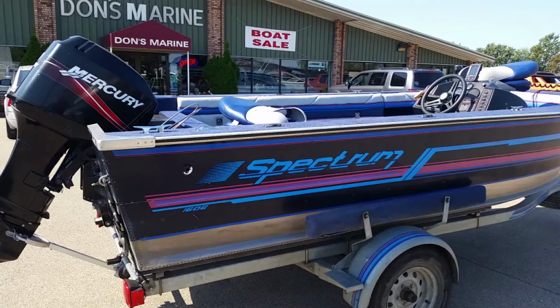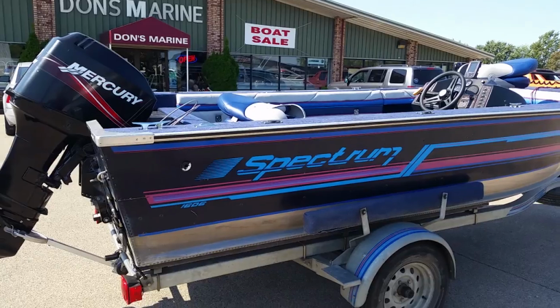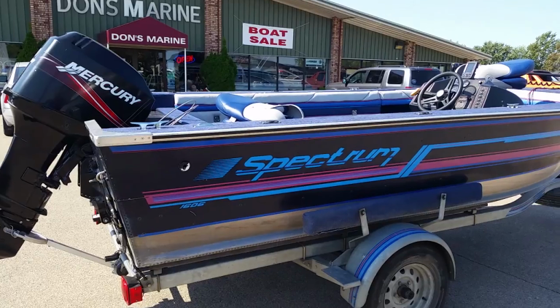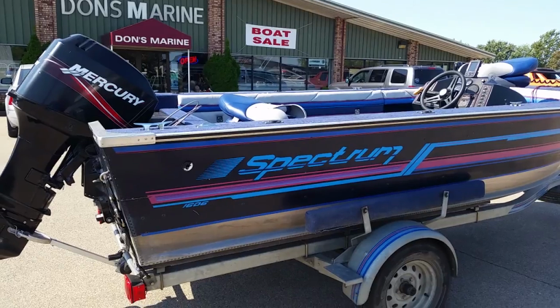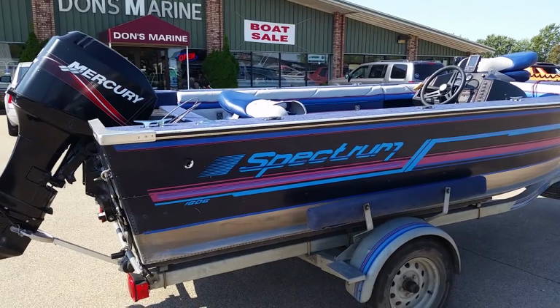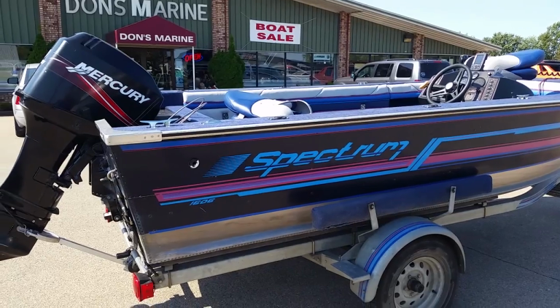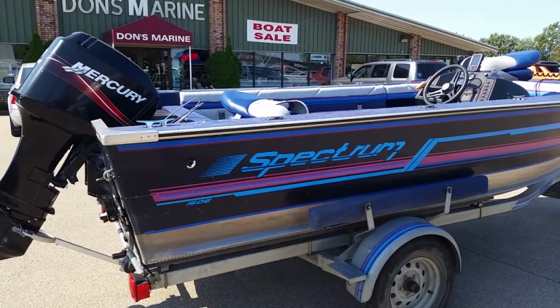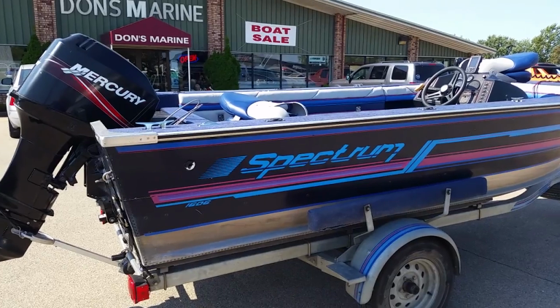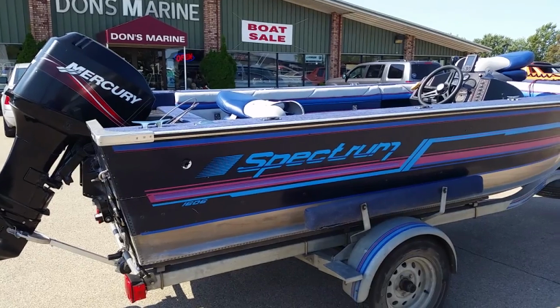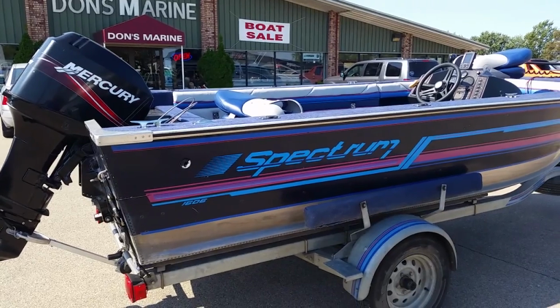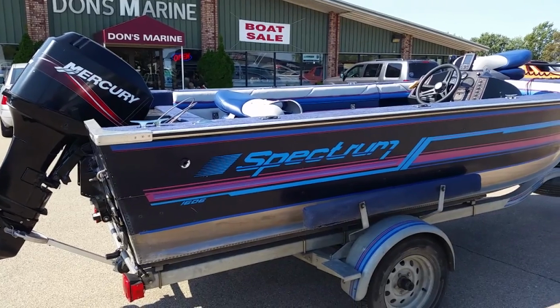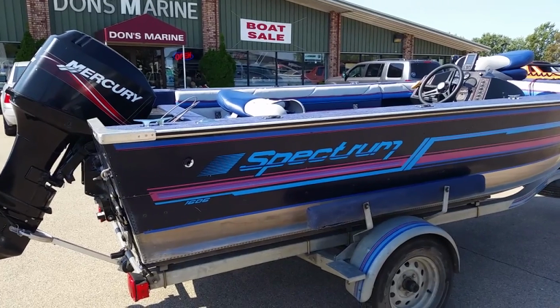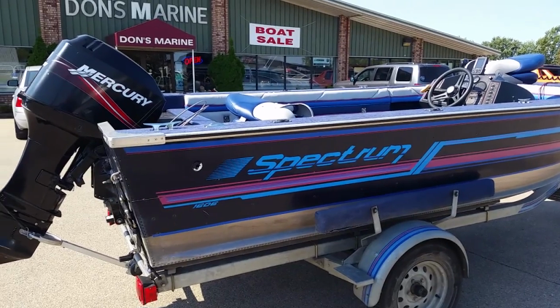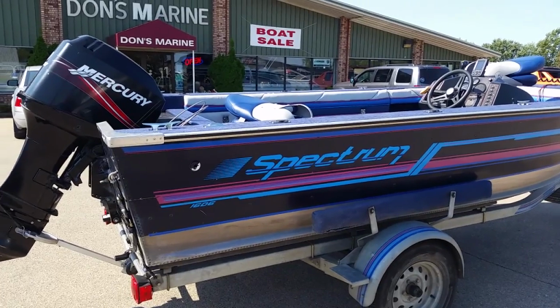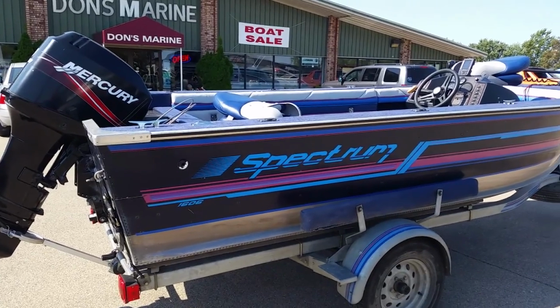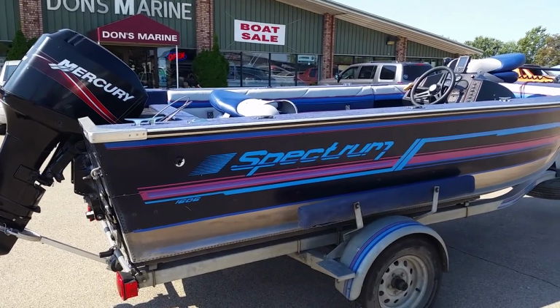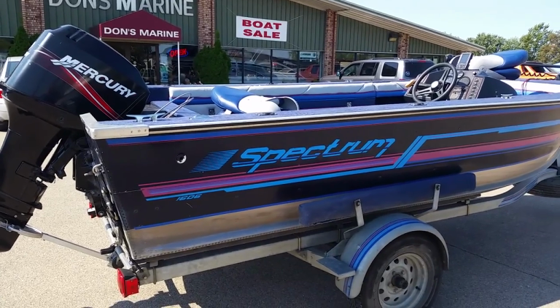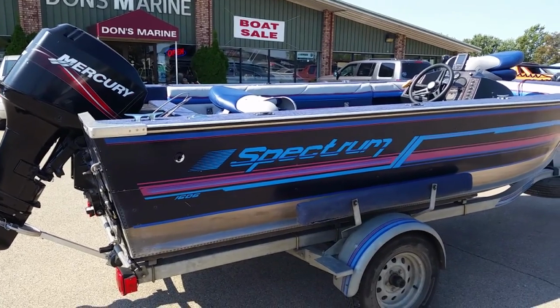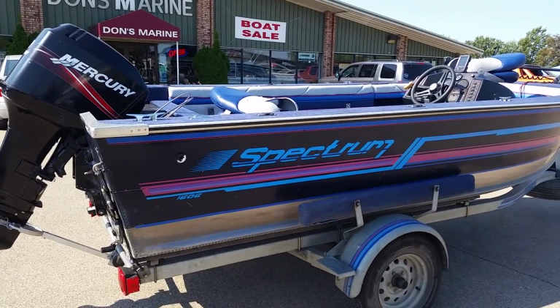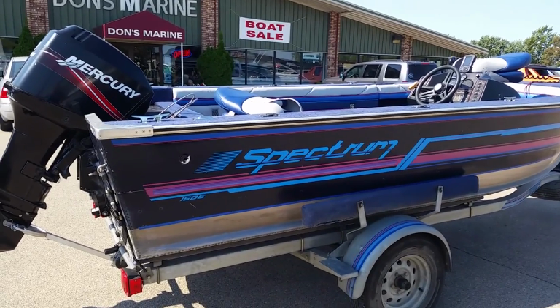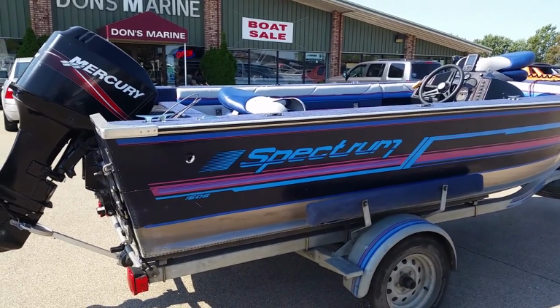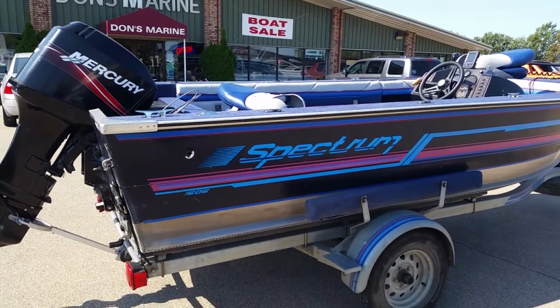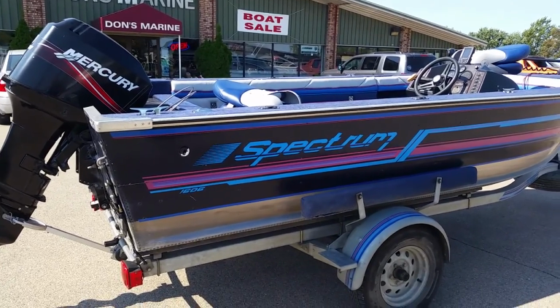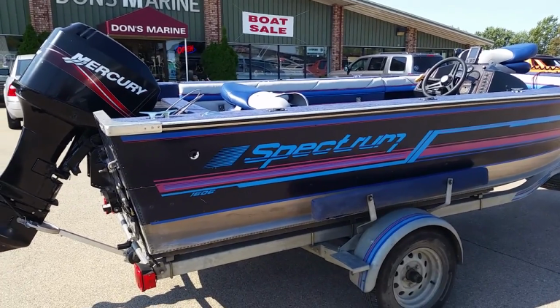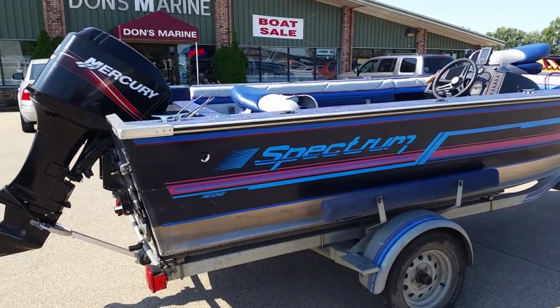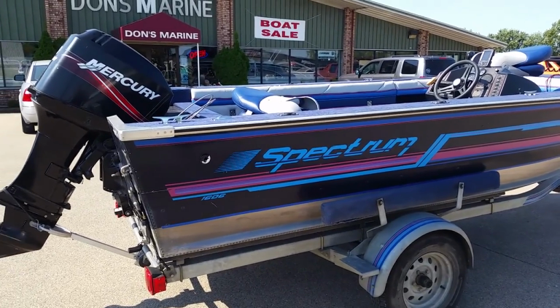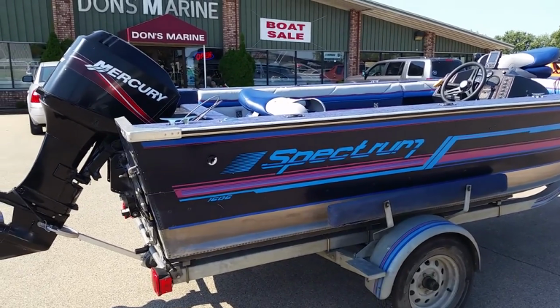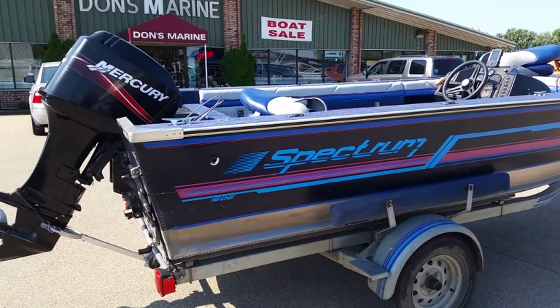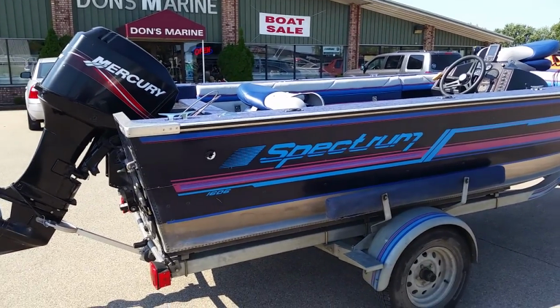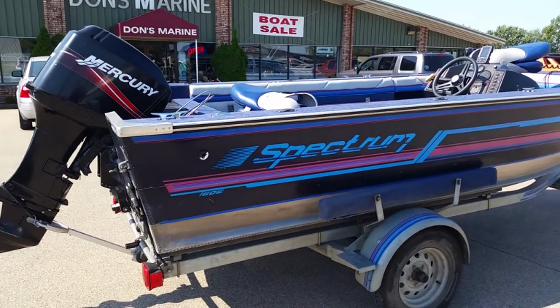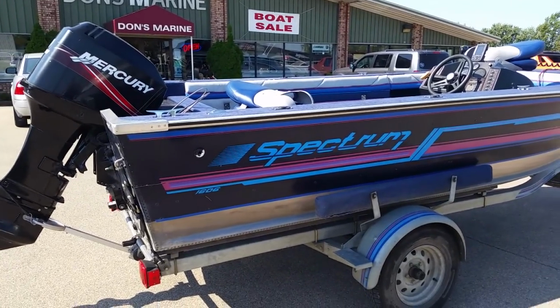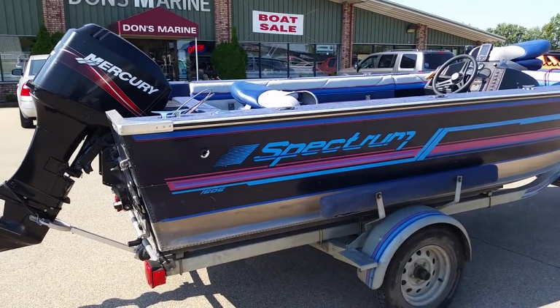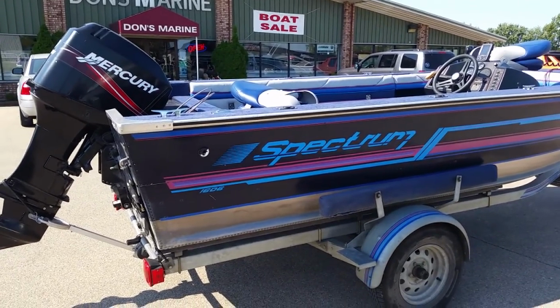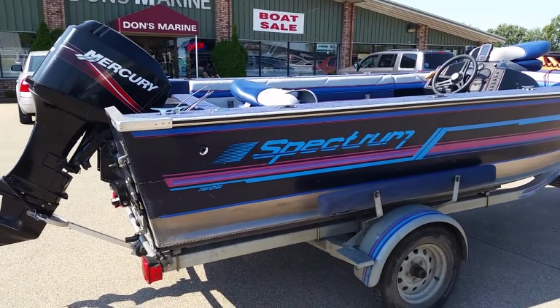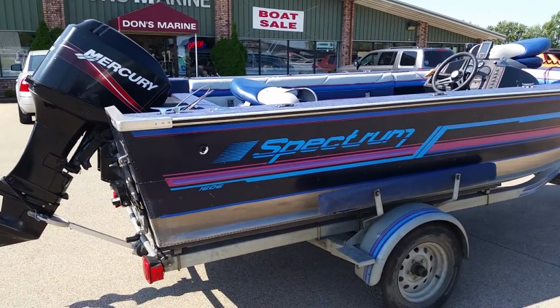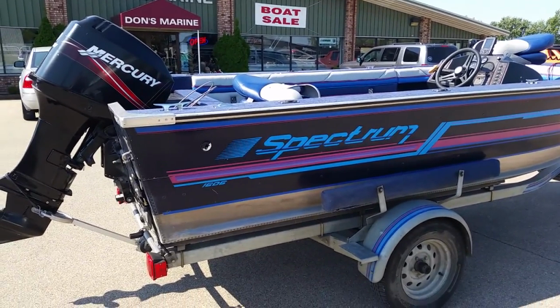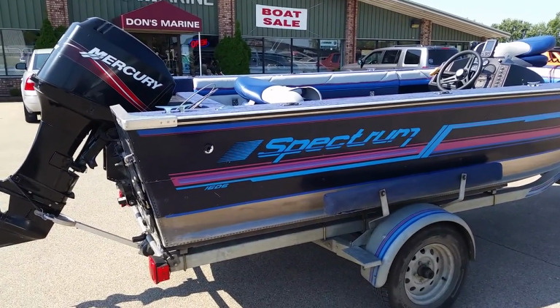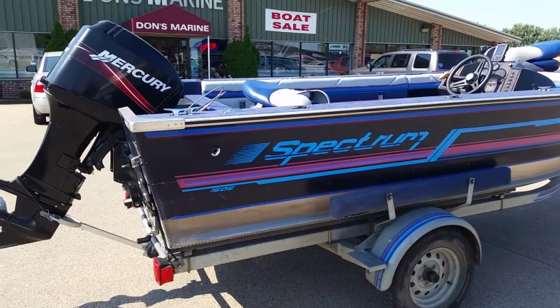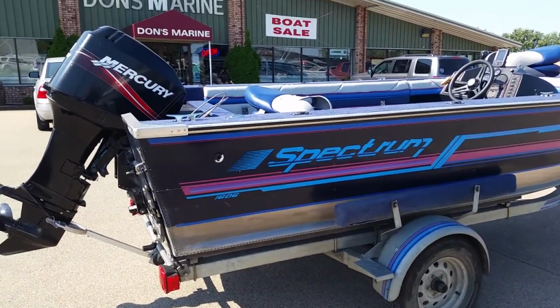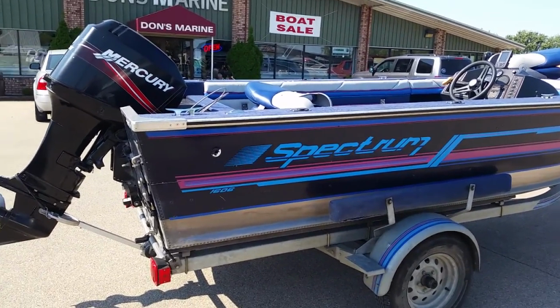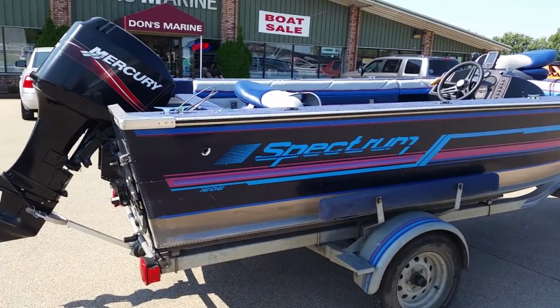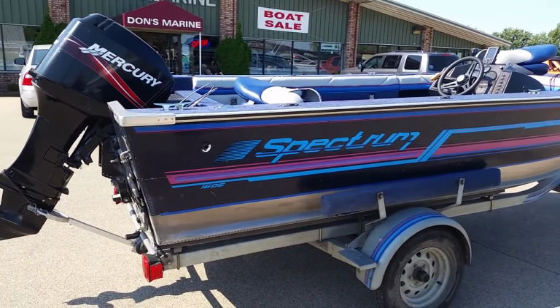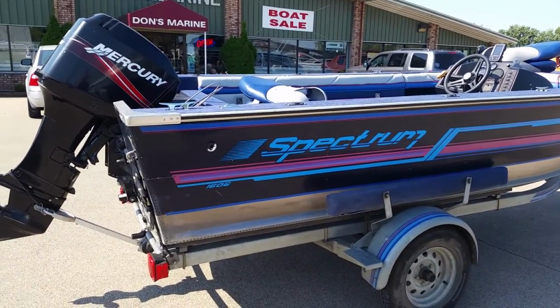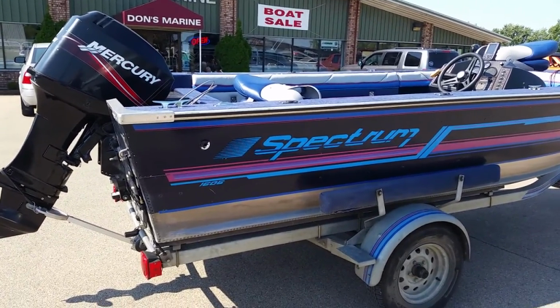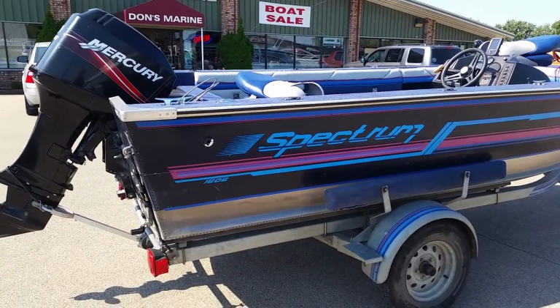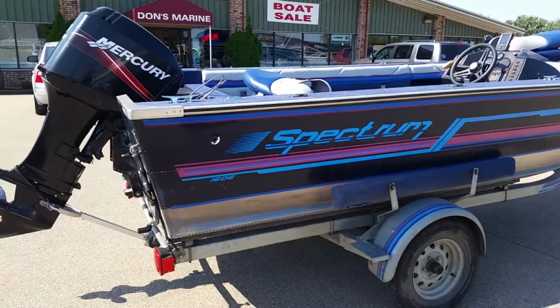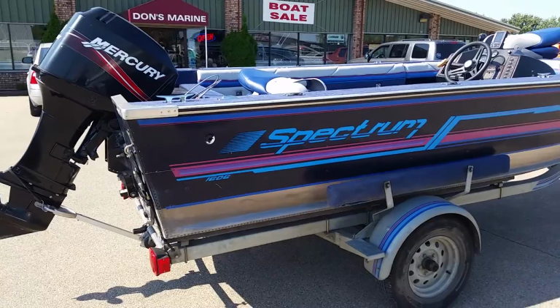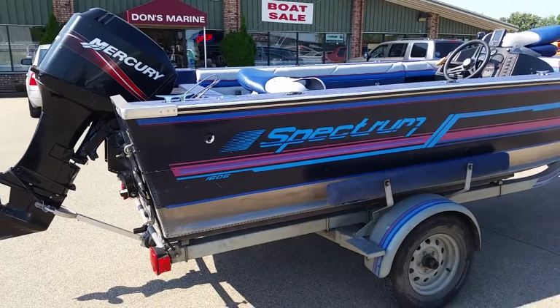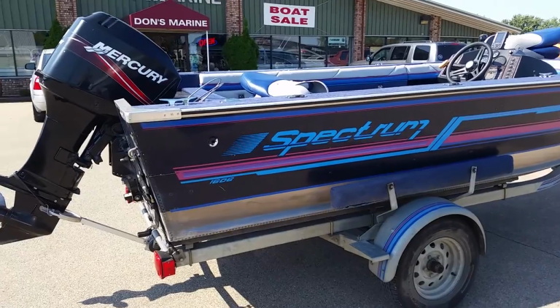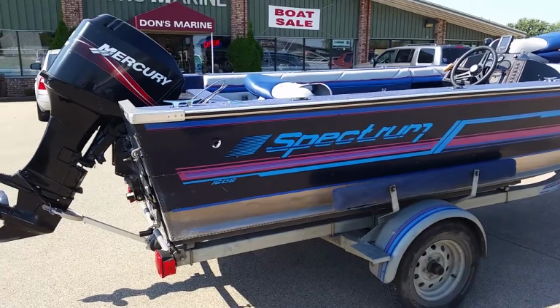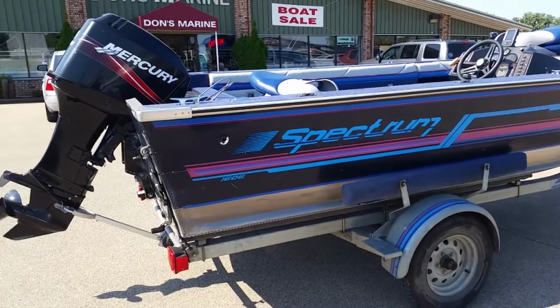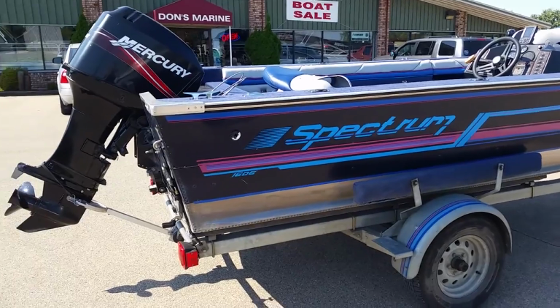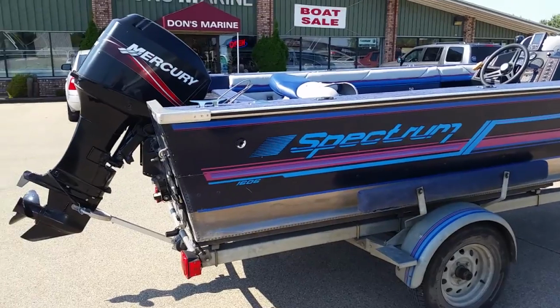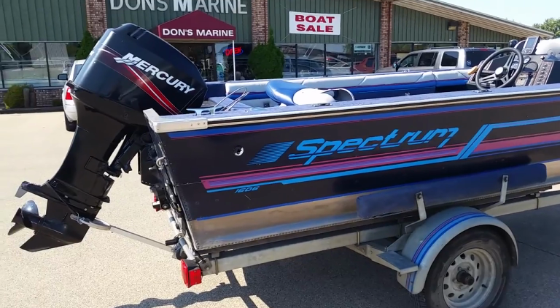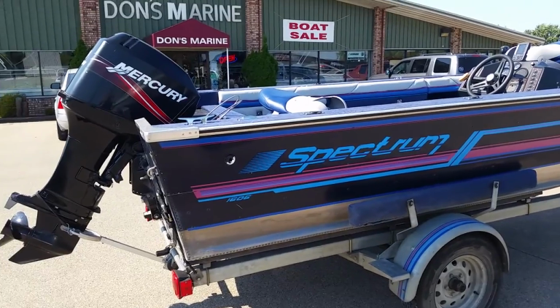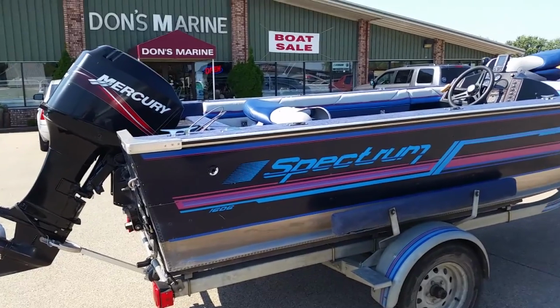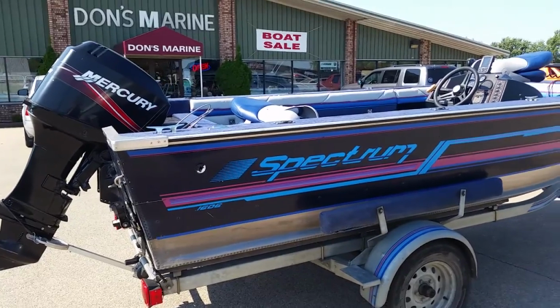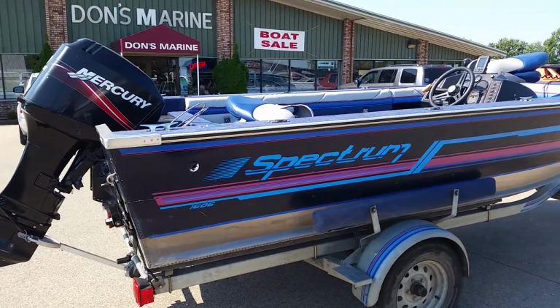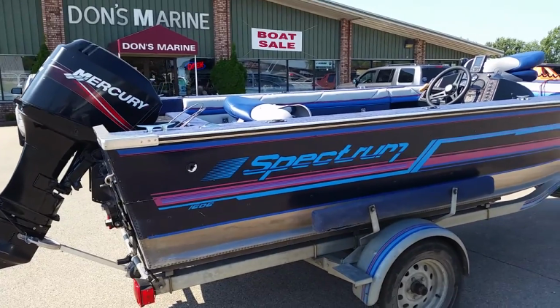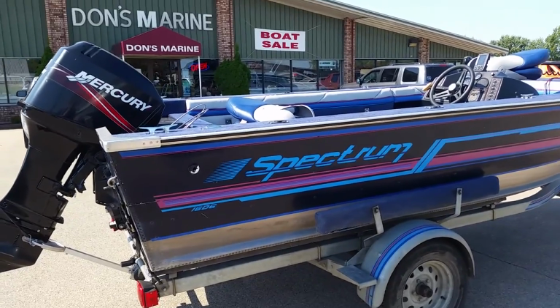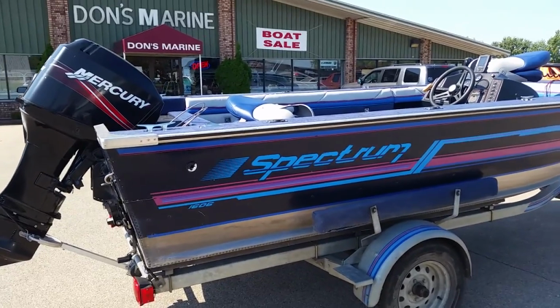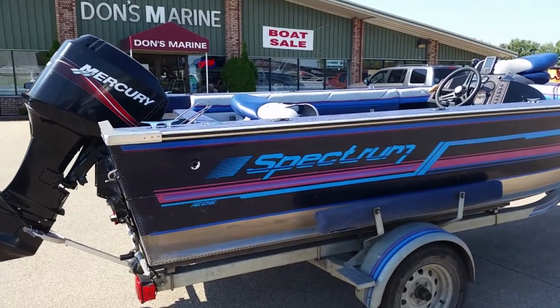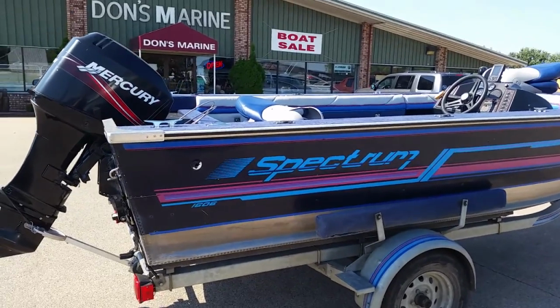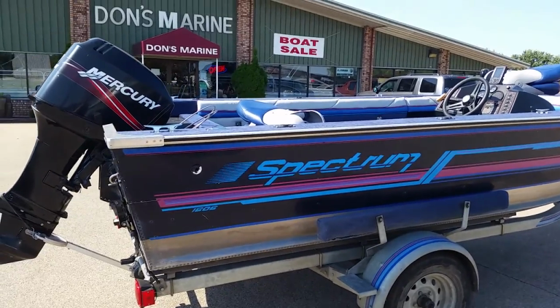Welcome to DonsMarine.com. Today we'll be viewing a 1989 Spectrum 1606 Bluefin.